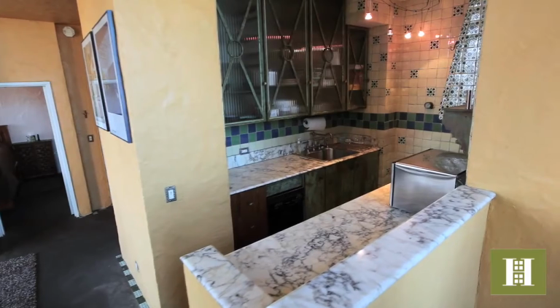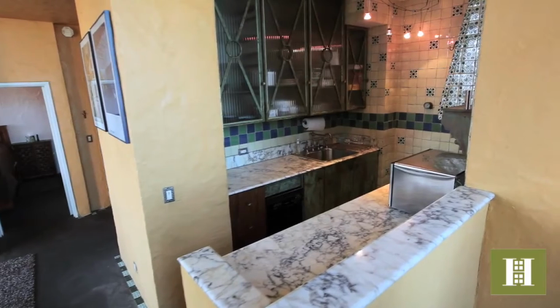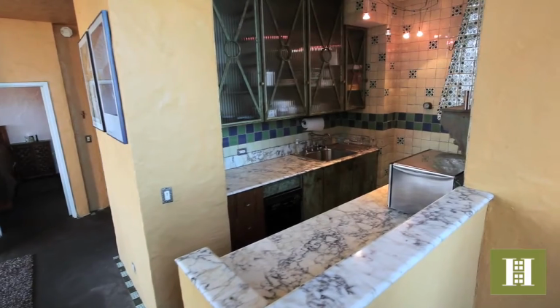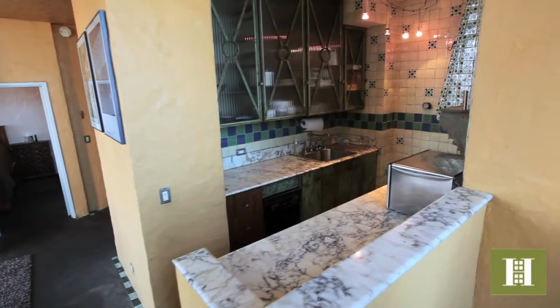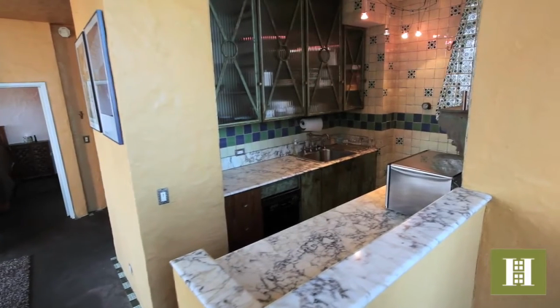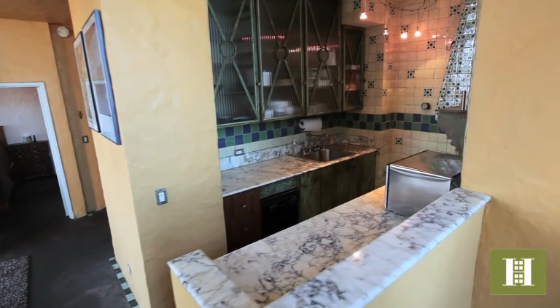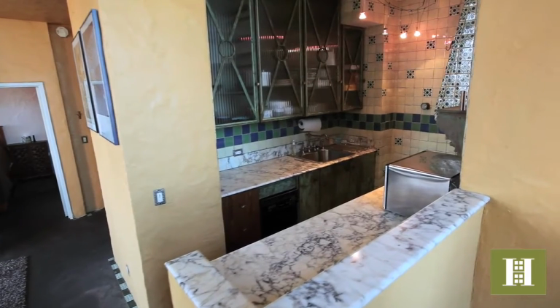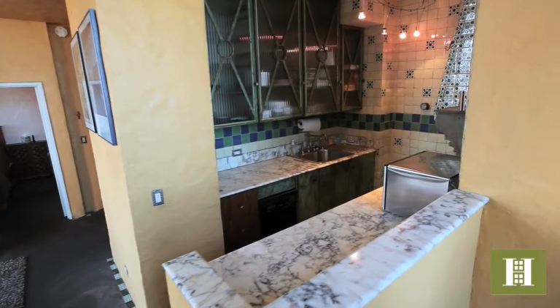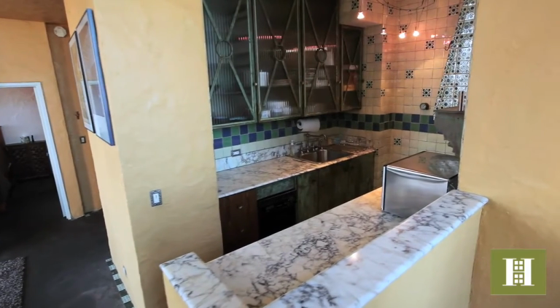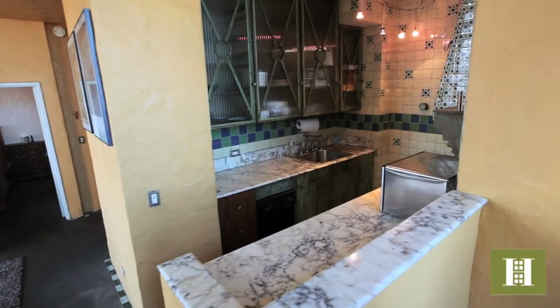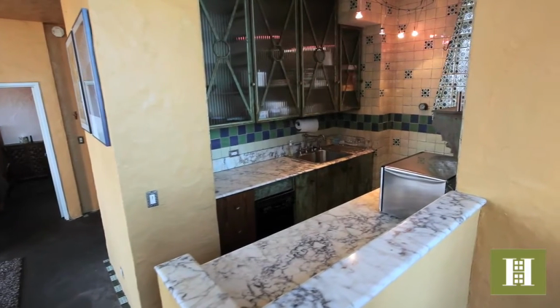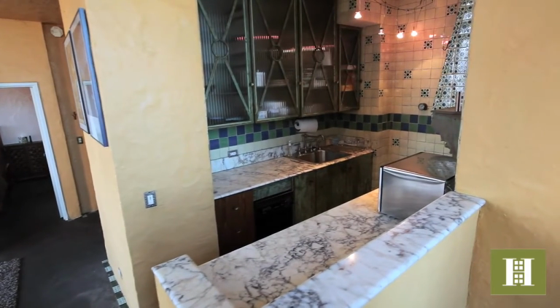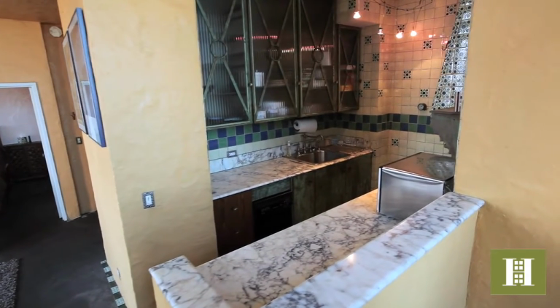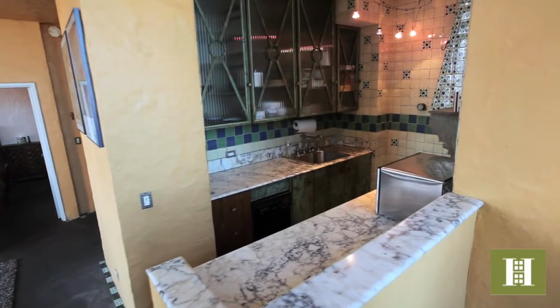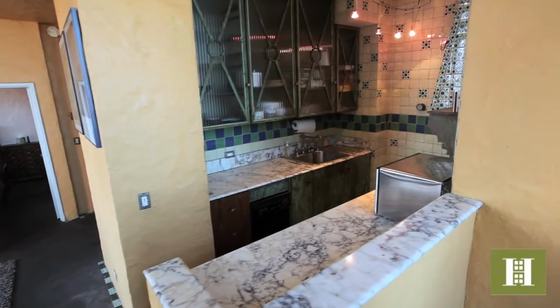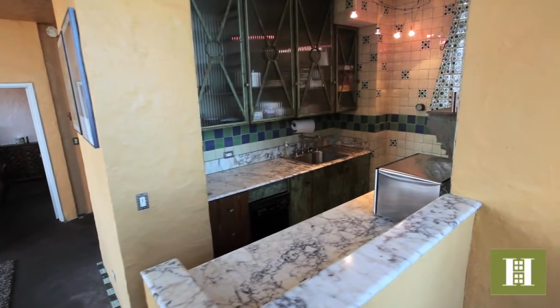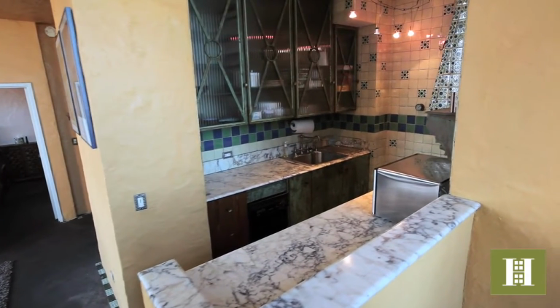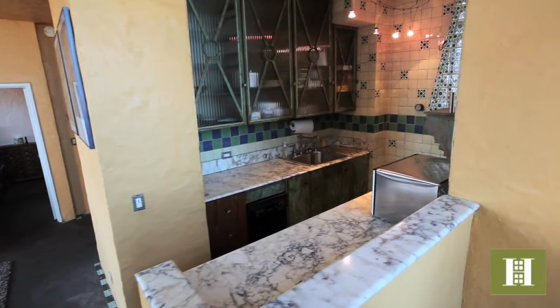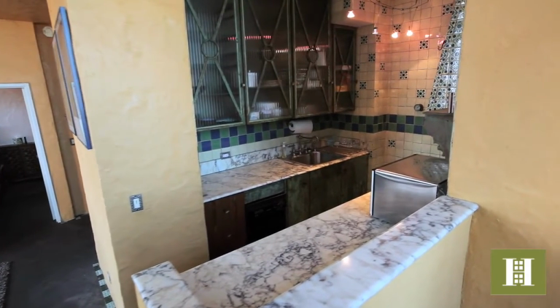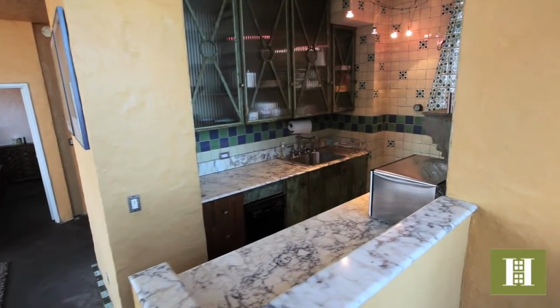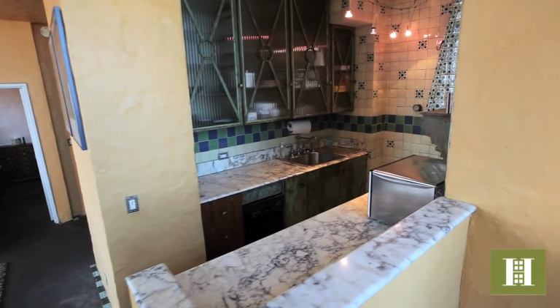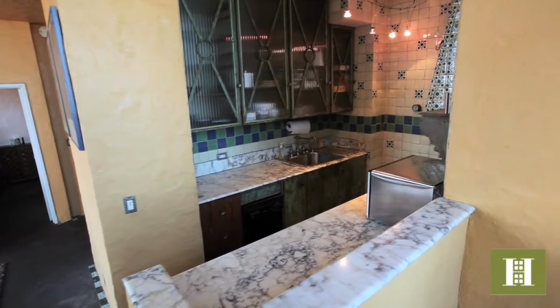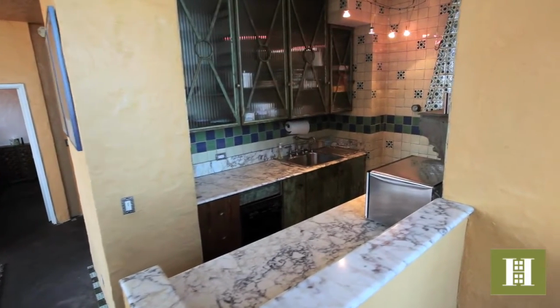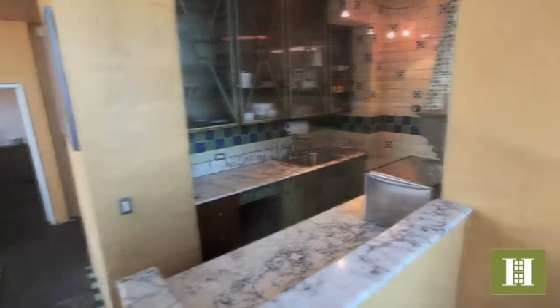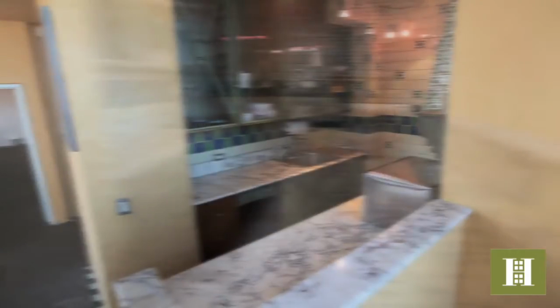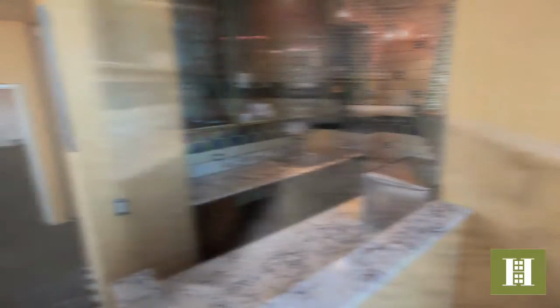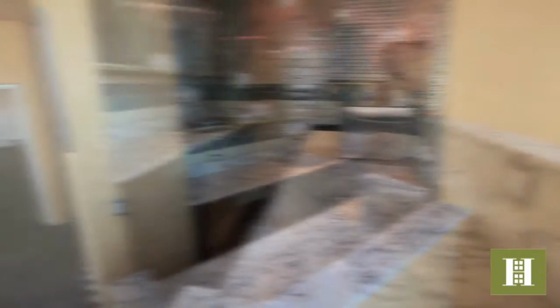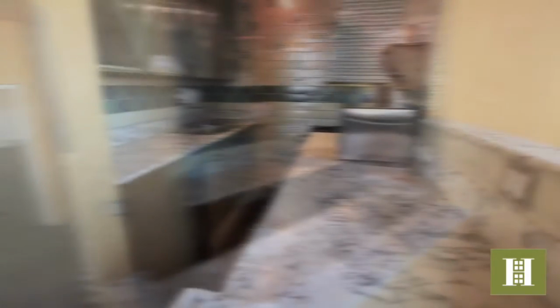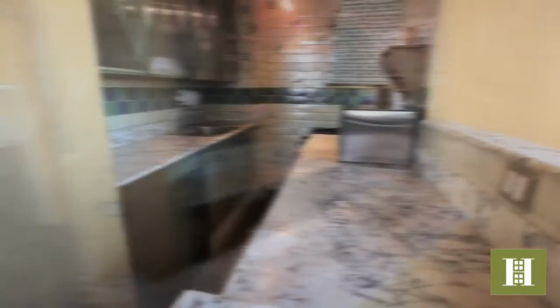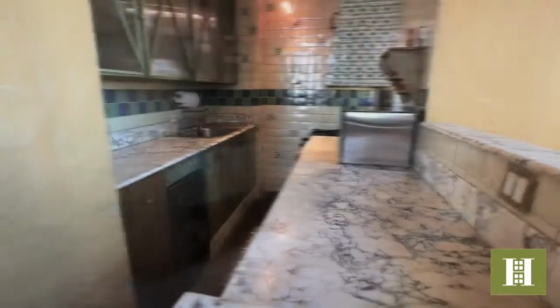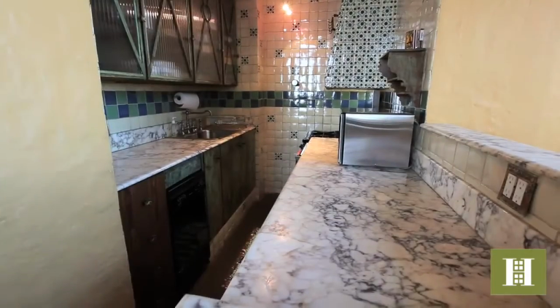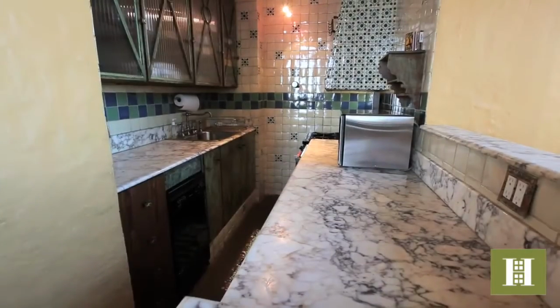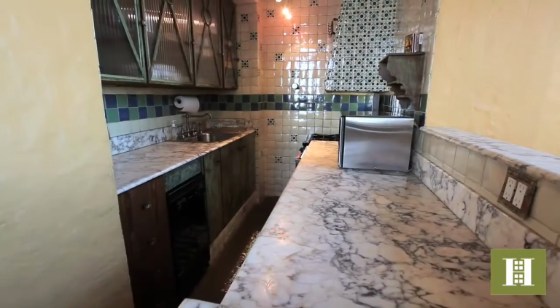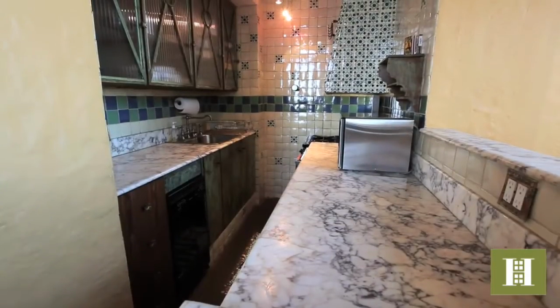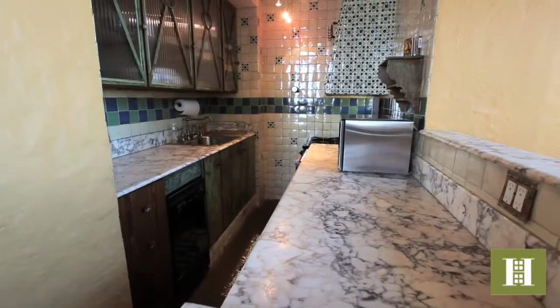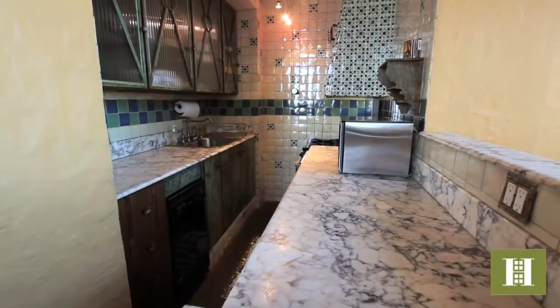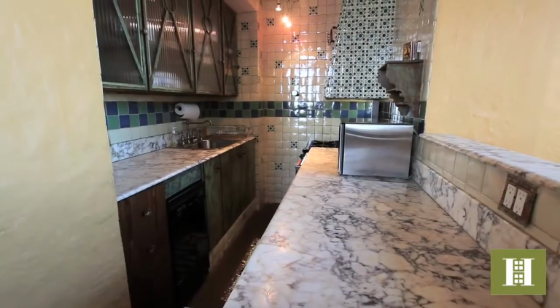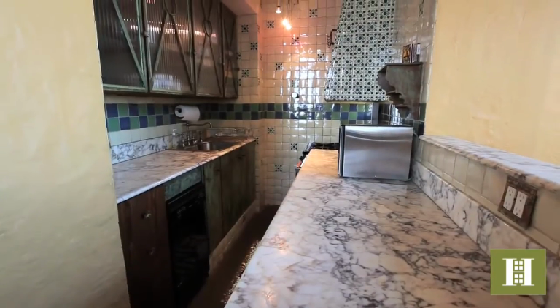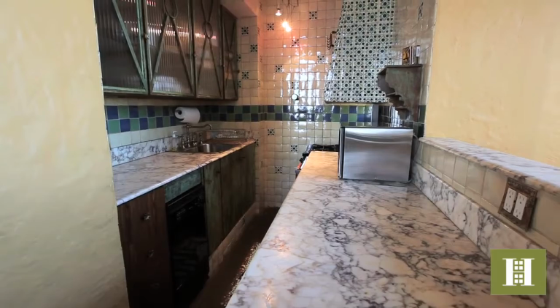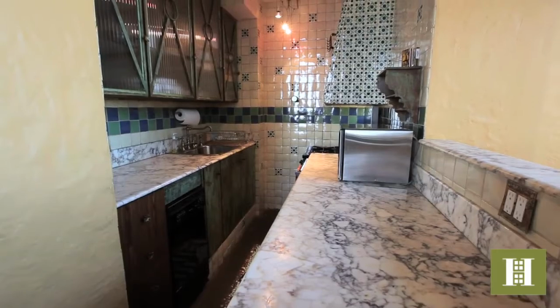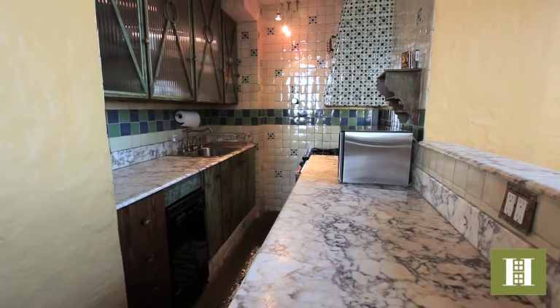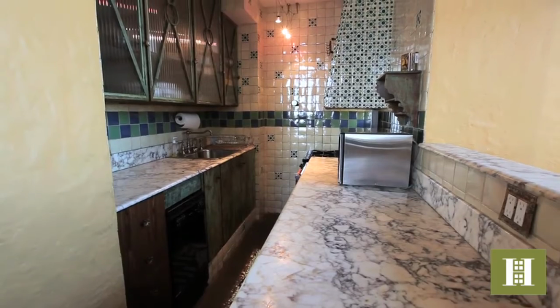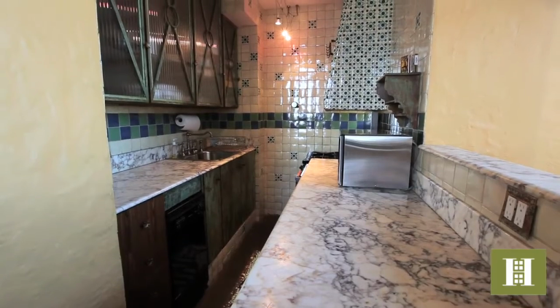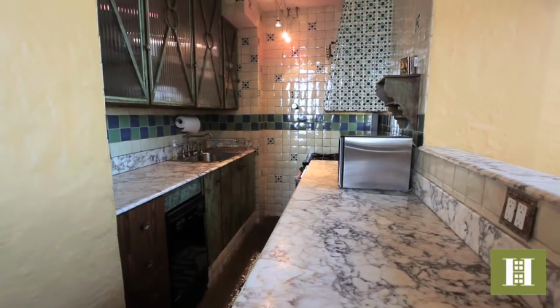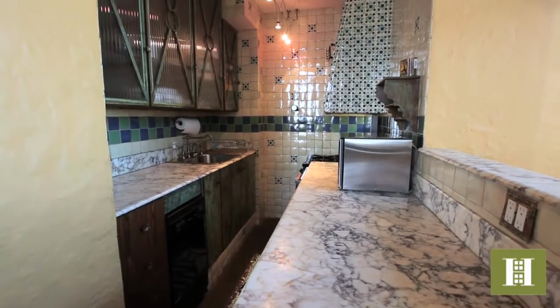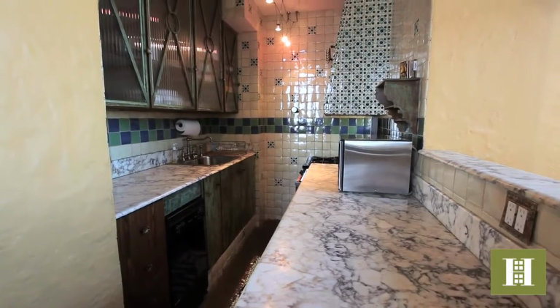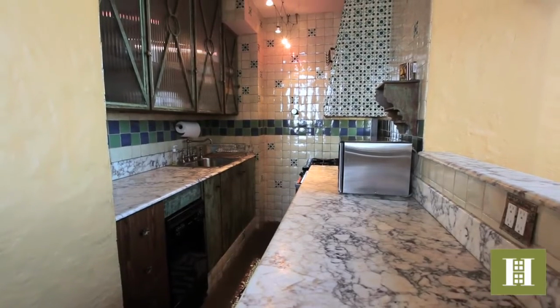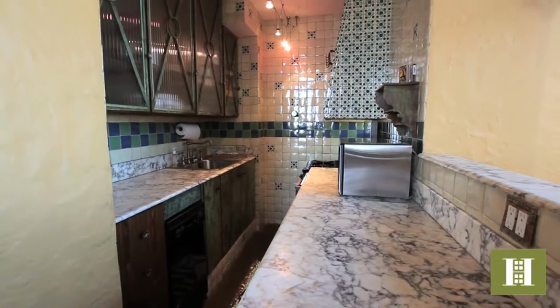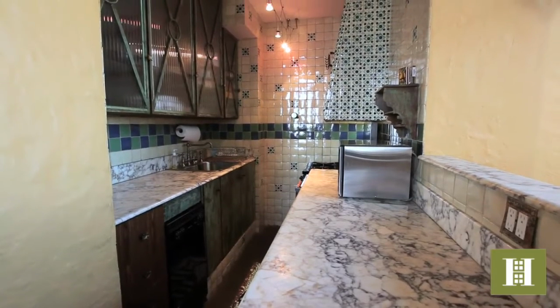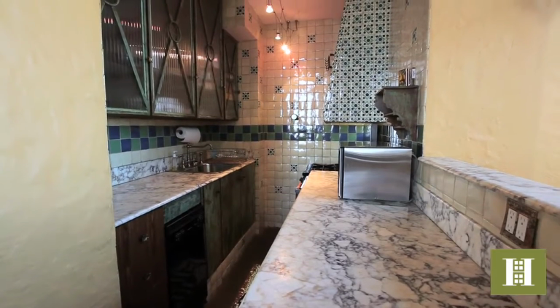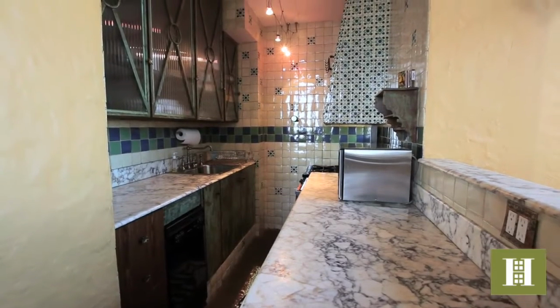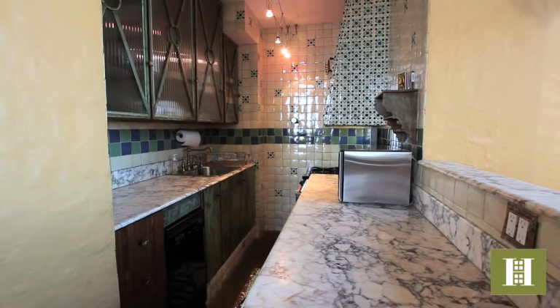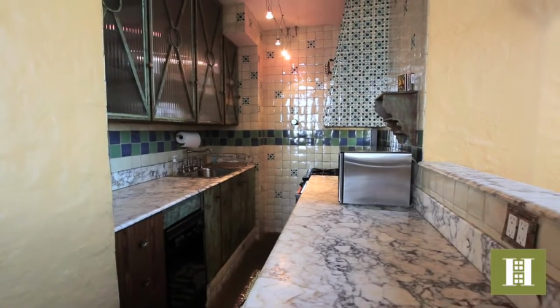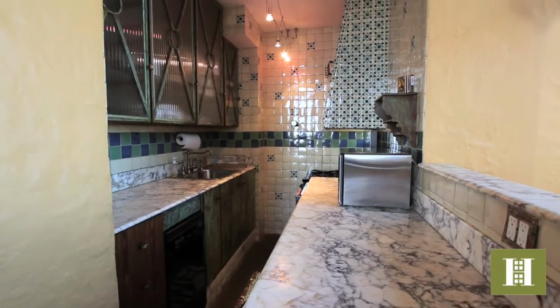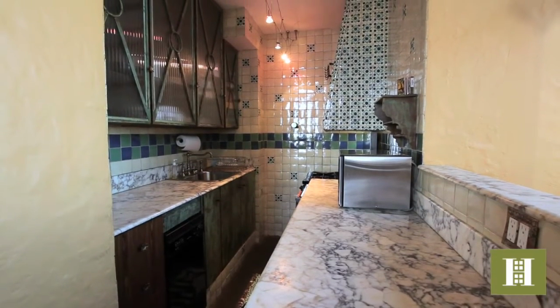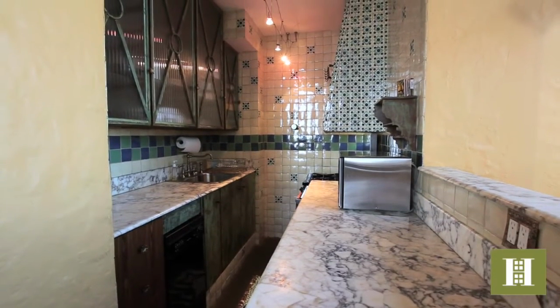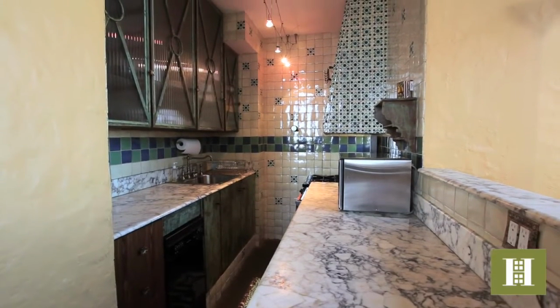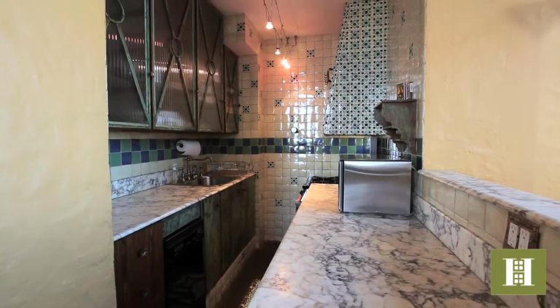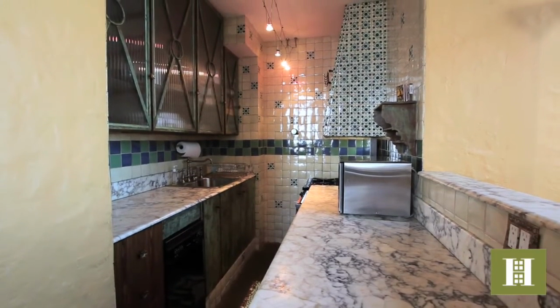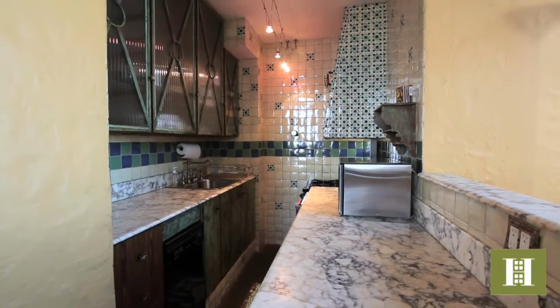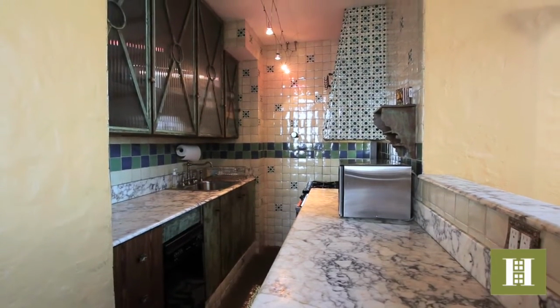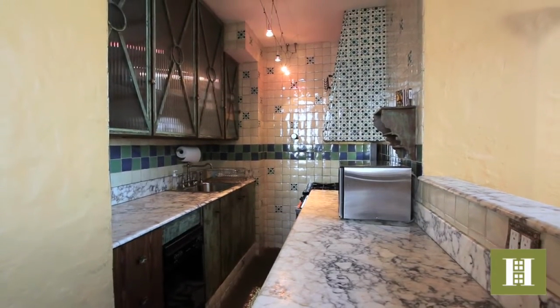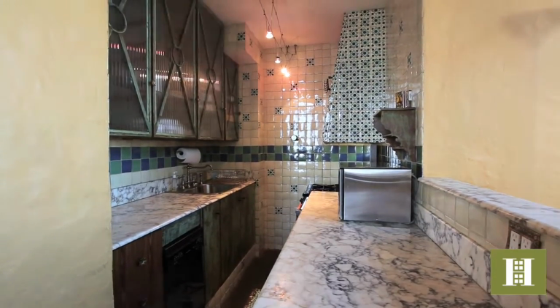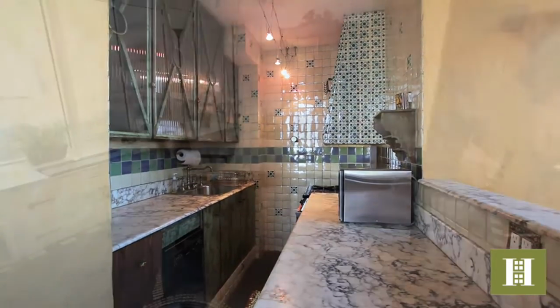The kitchen has wrought iron and glass cabinets, Sub-Zero refrigeration, a Wolf range, and a 40-inch marble countertop.